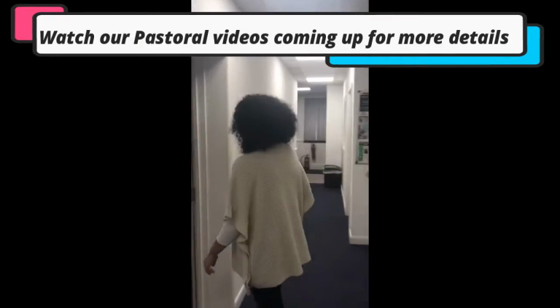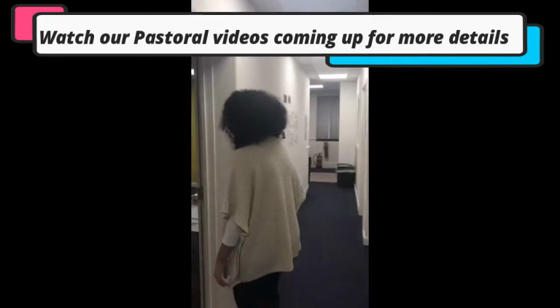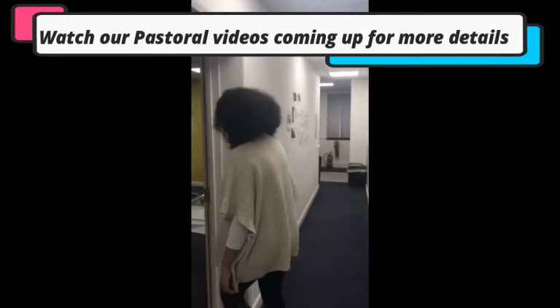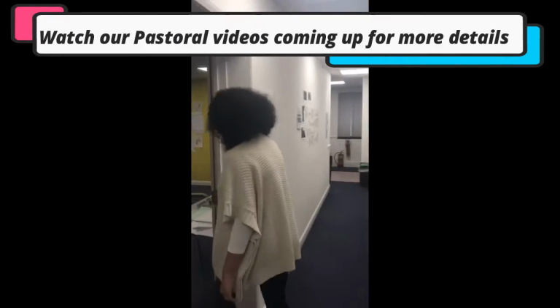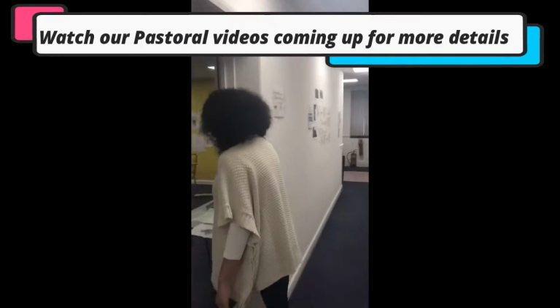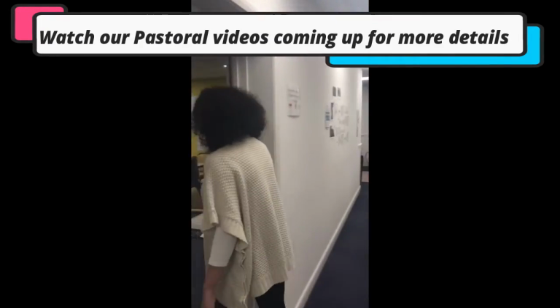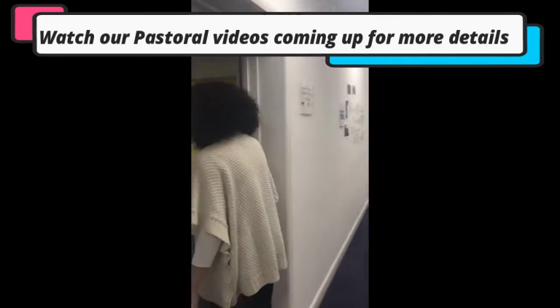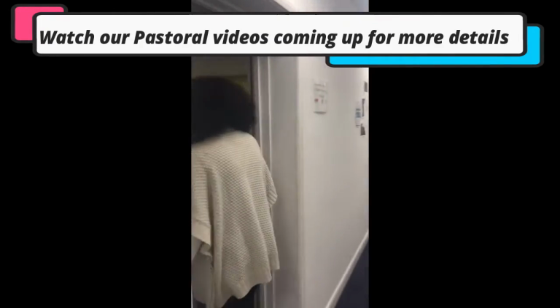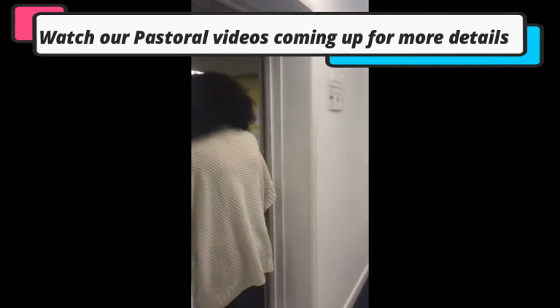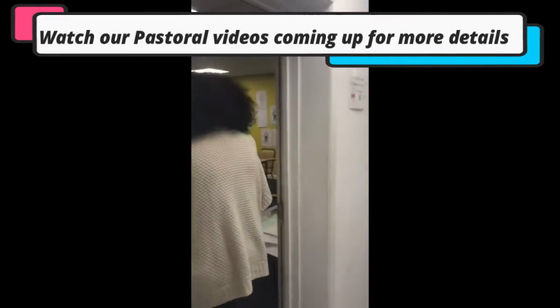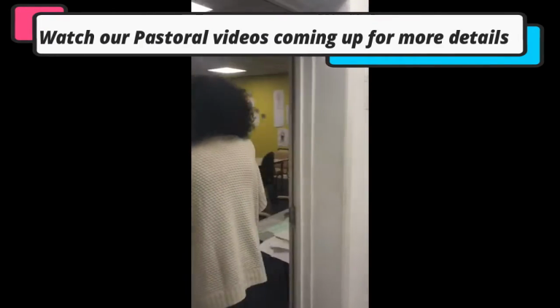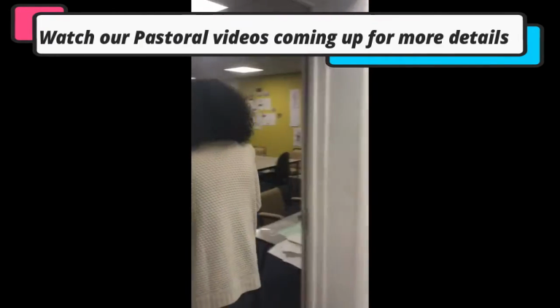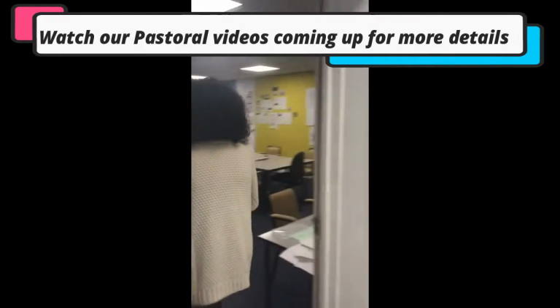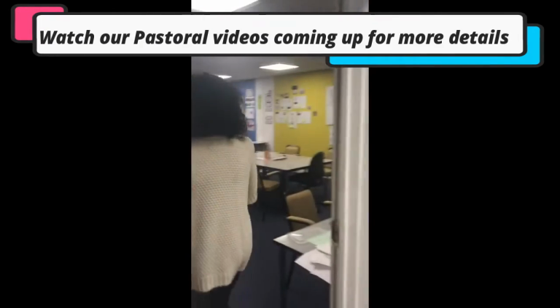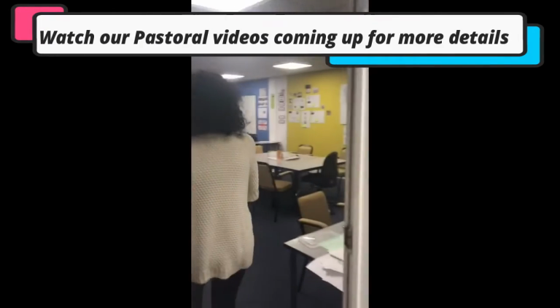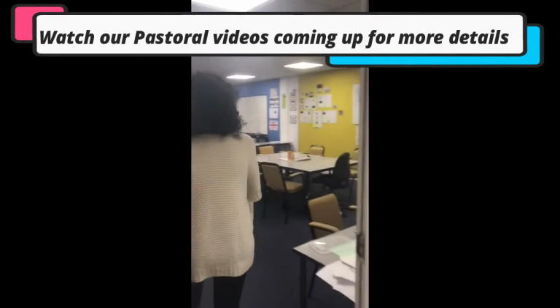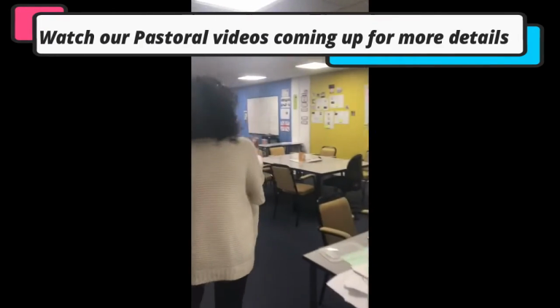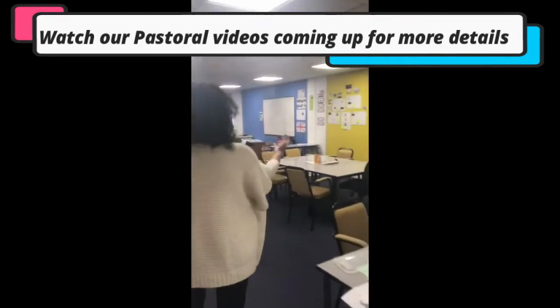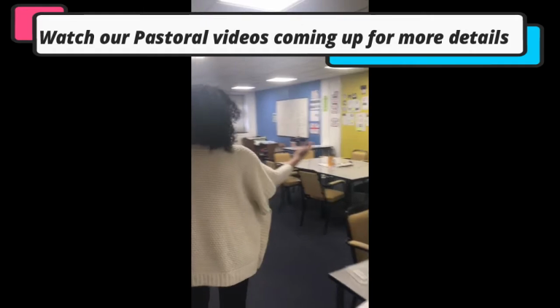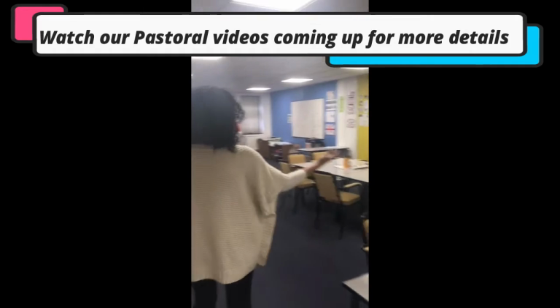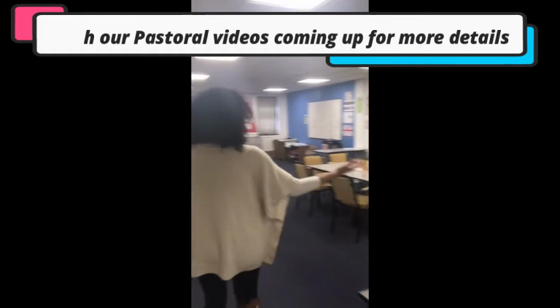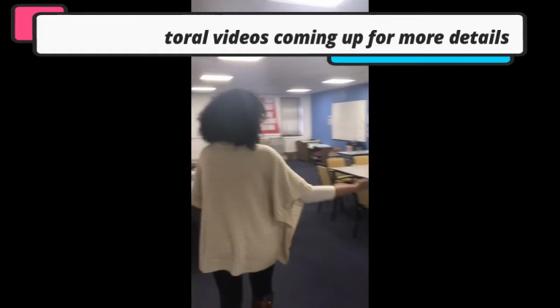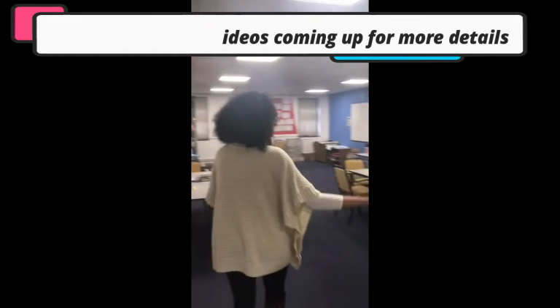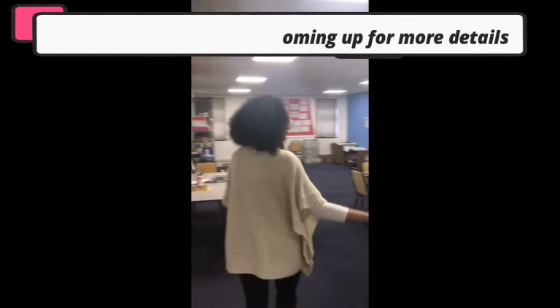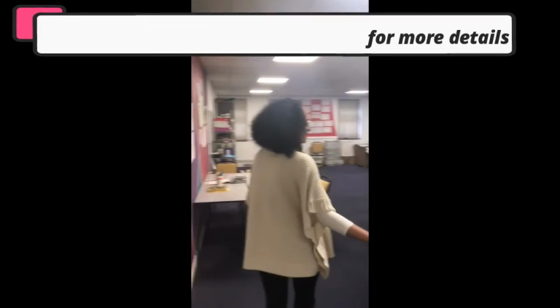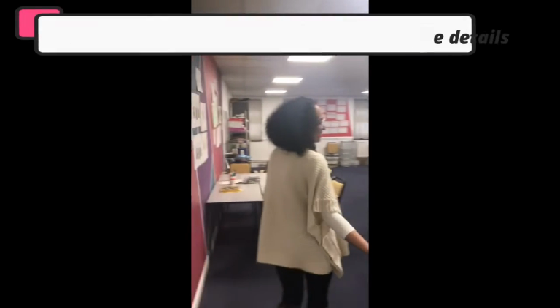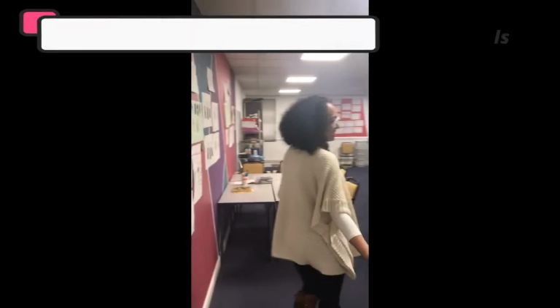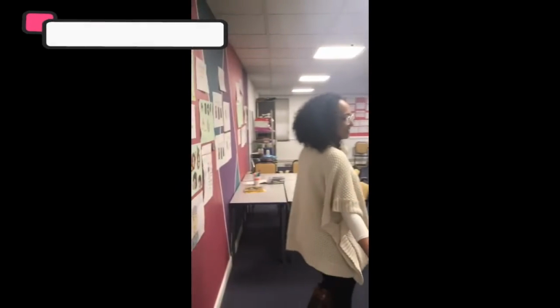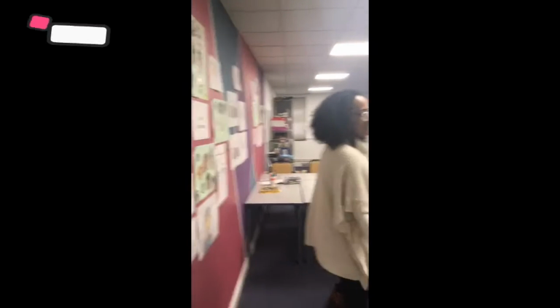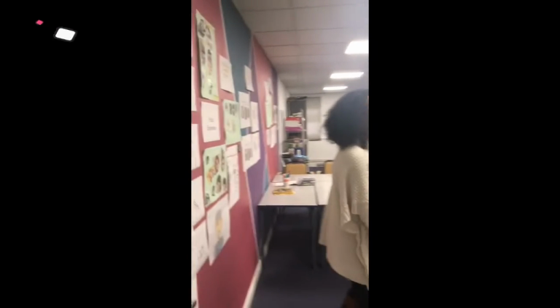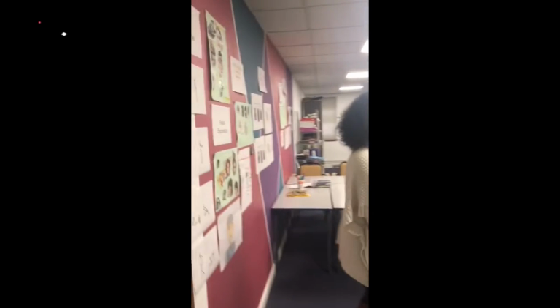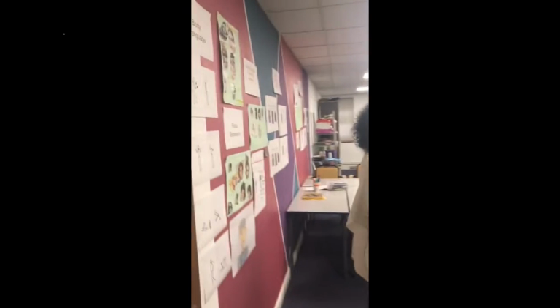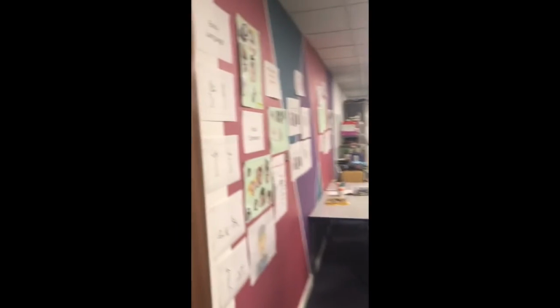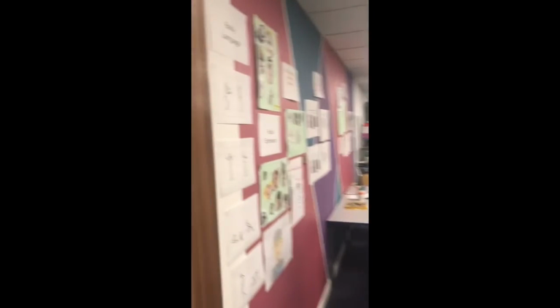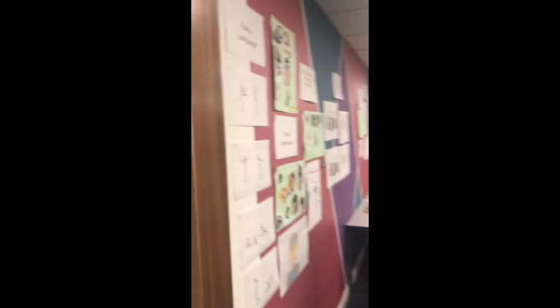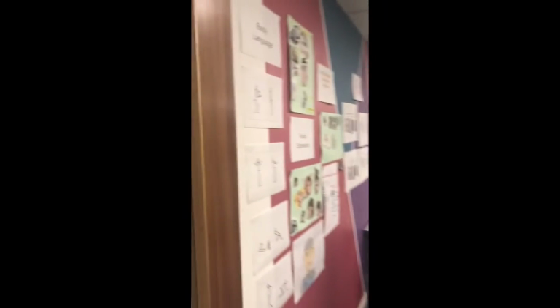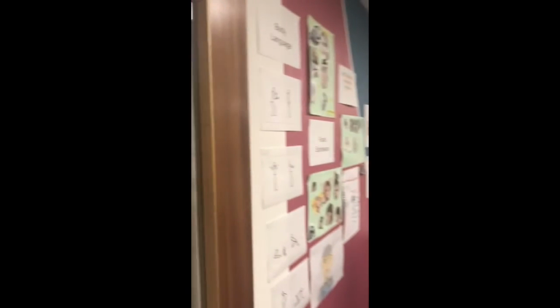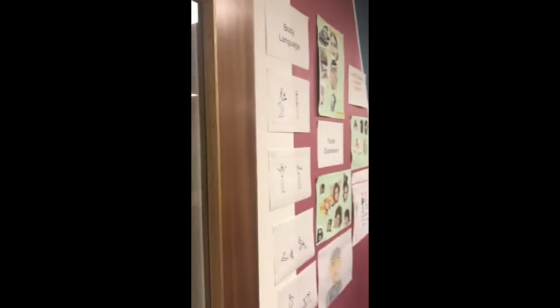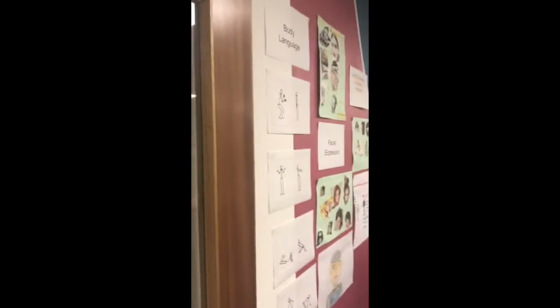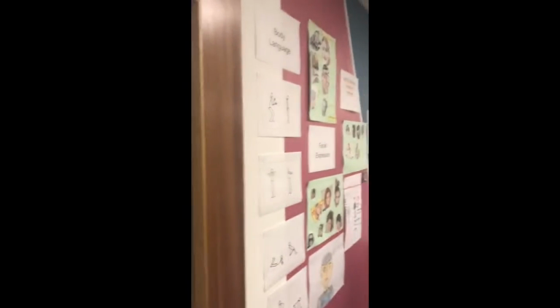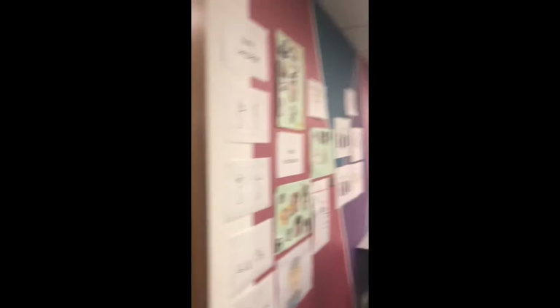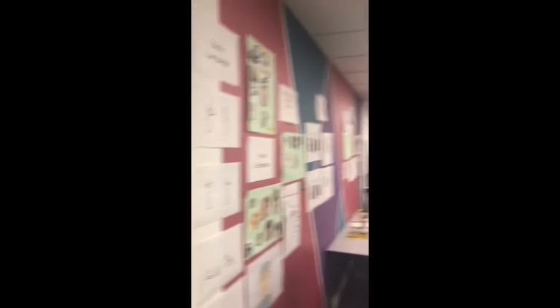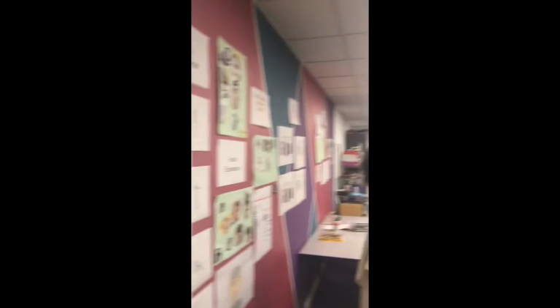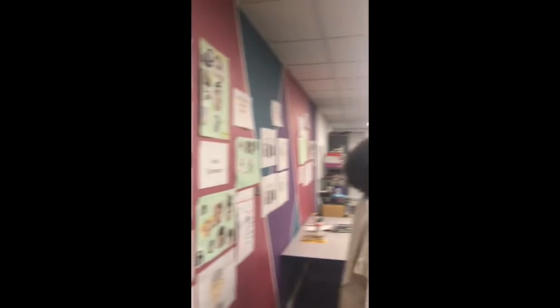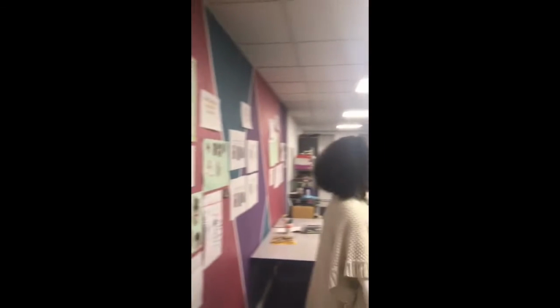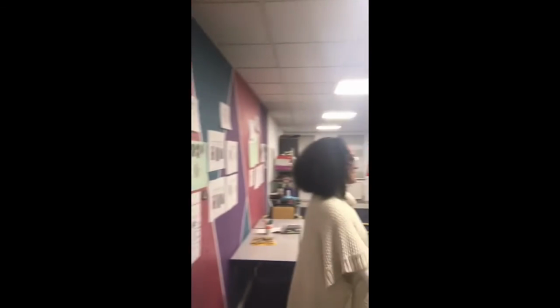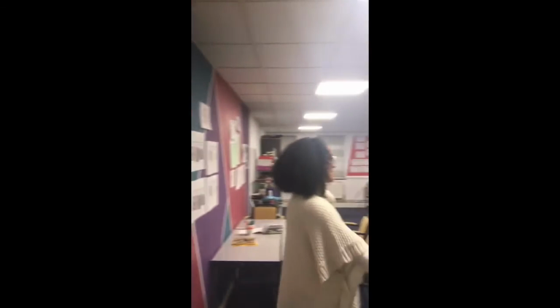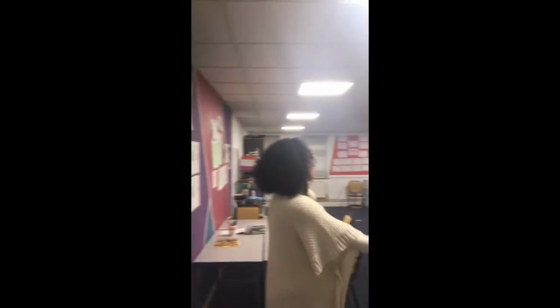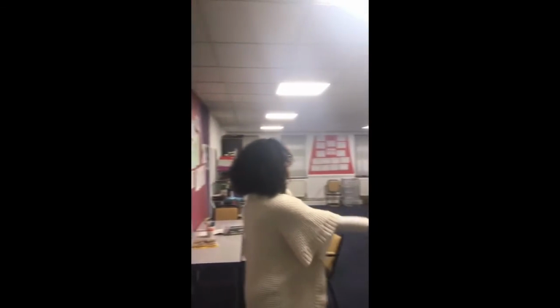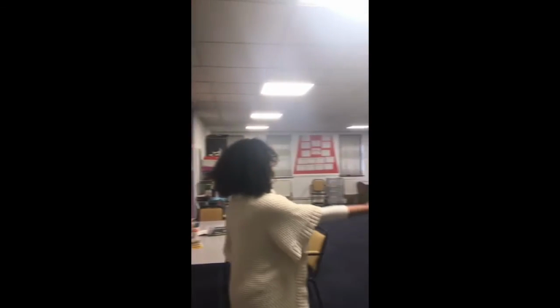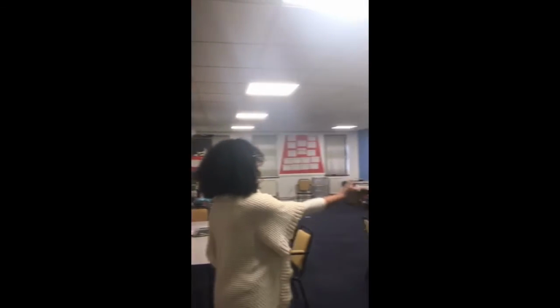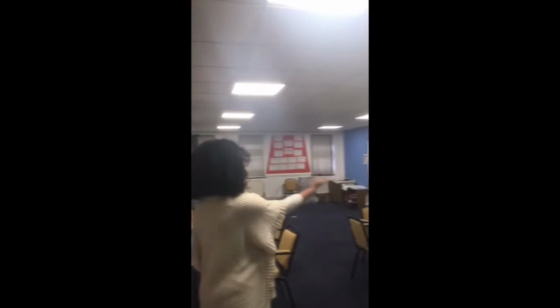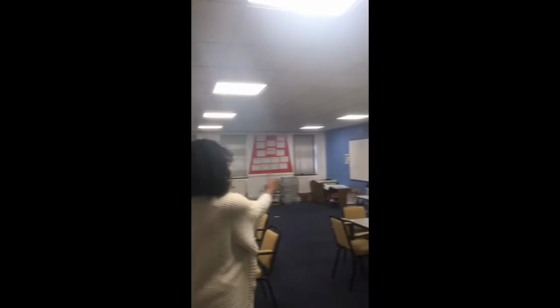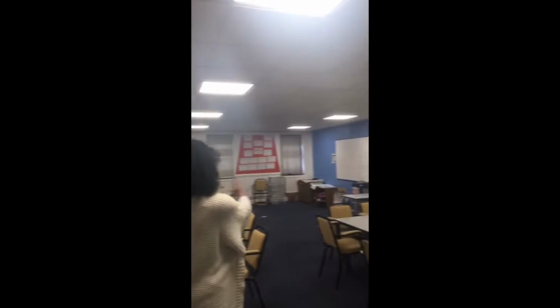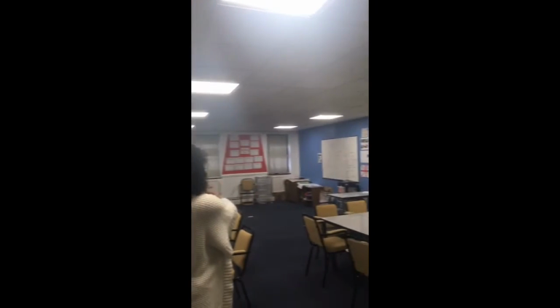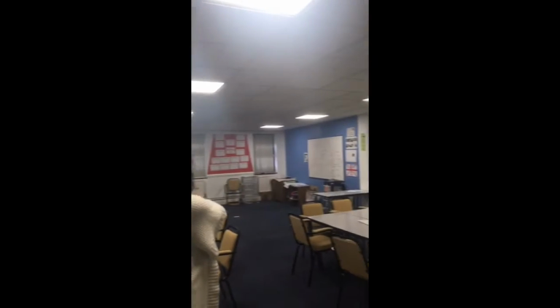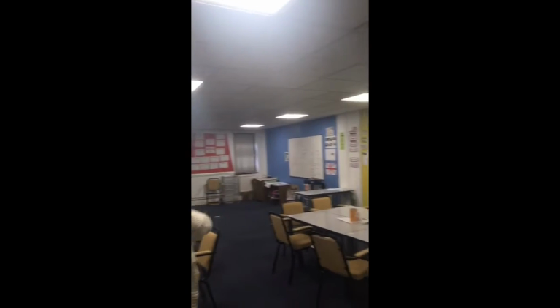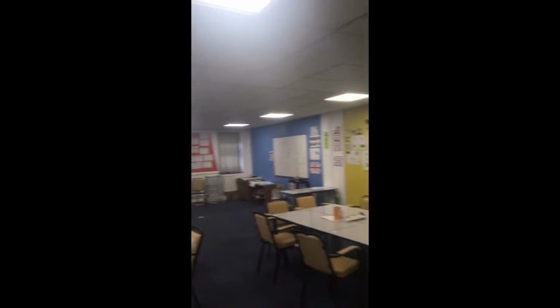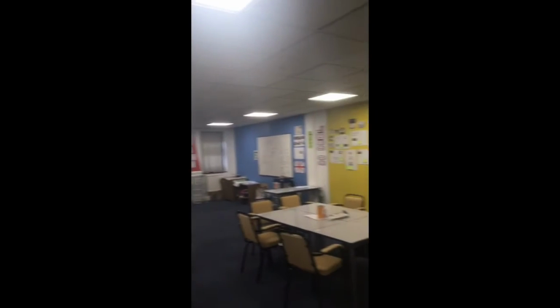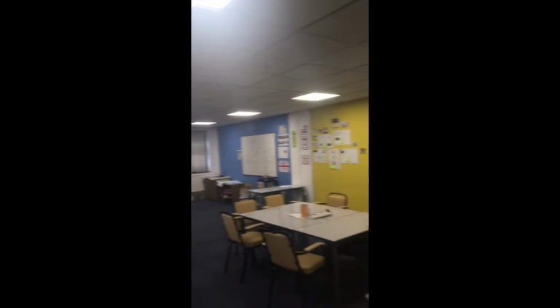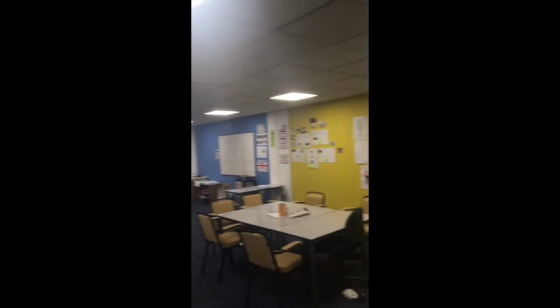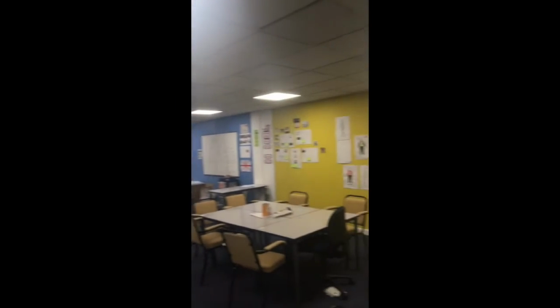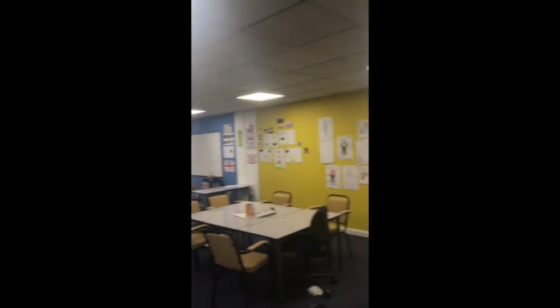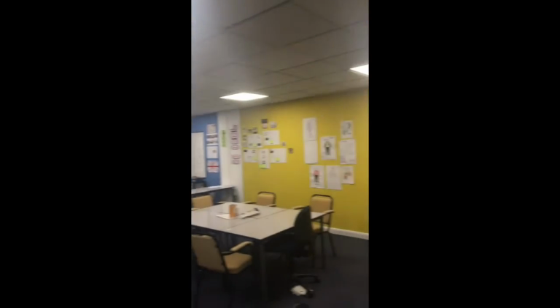This is our lovely big classroom. You have lots of project work in here, as you can see all the lovely work on the wall.